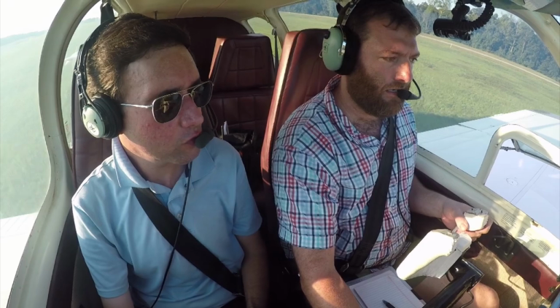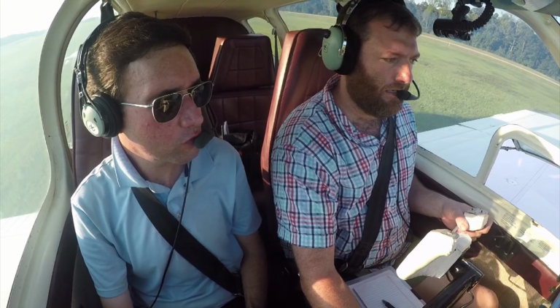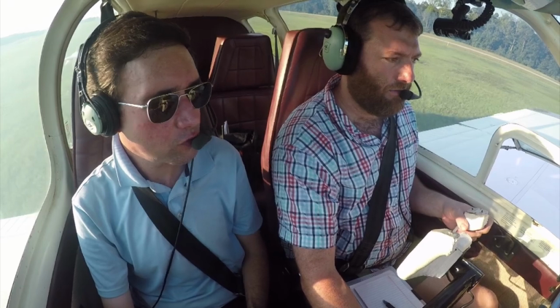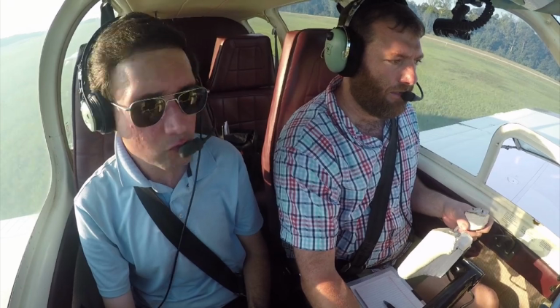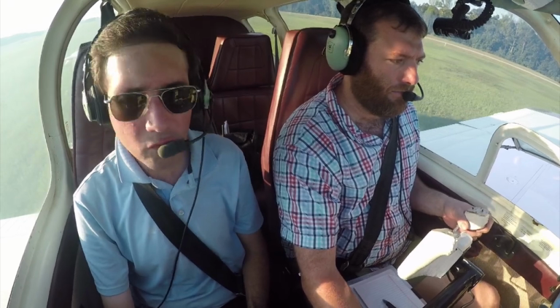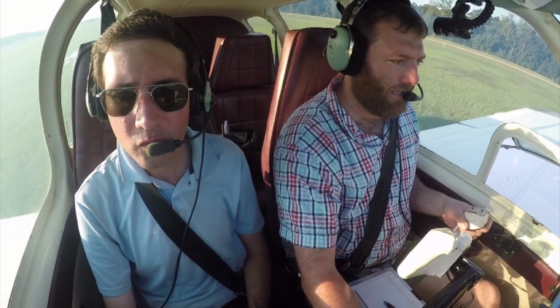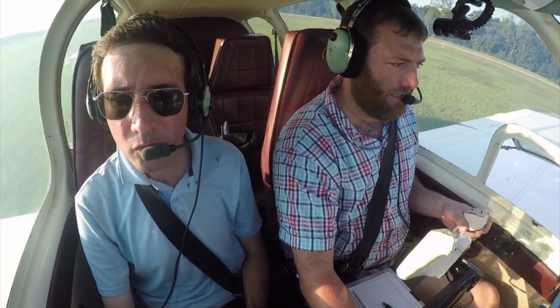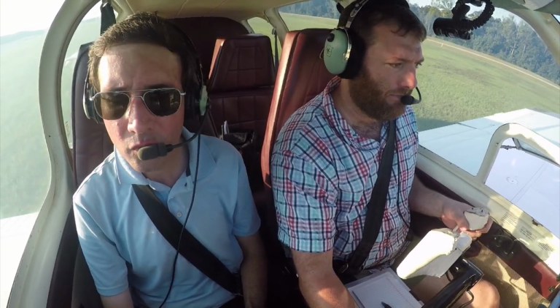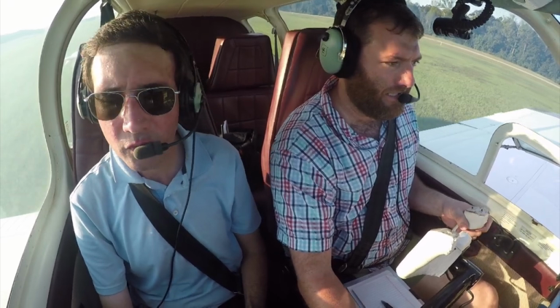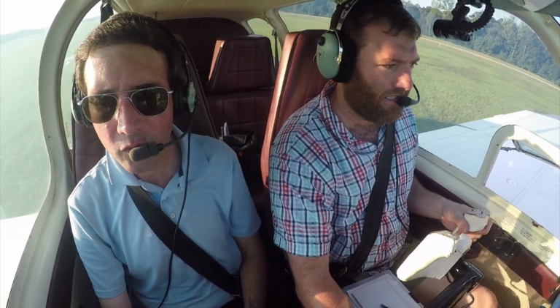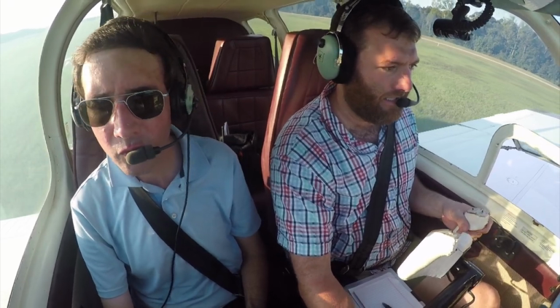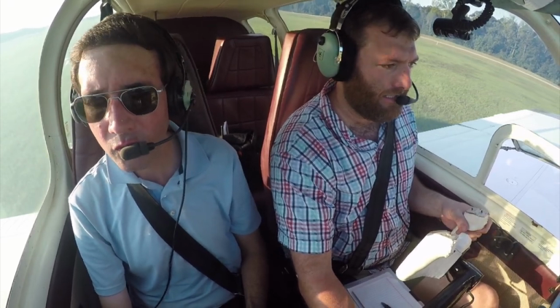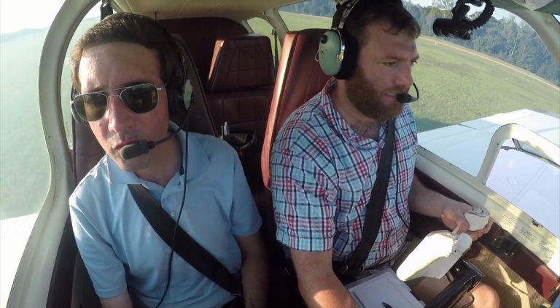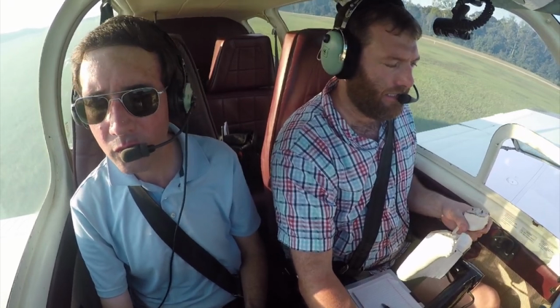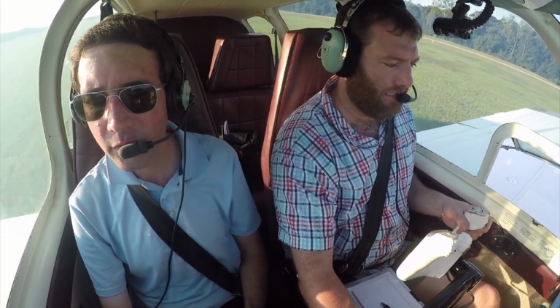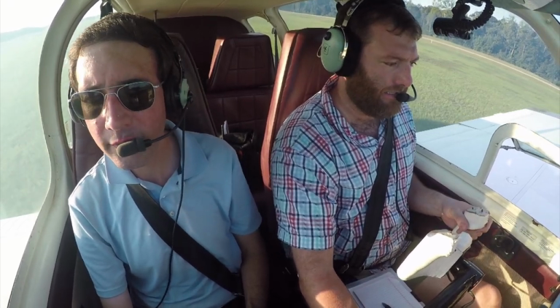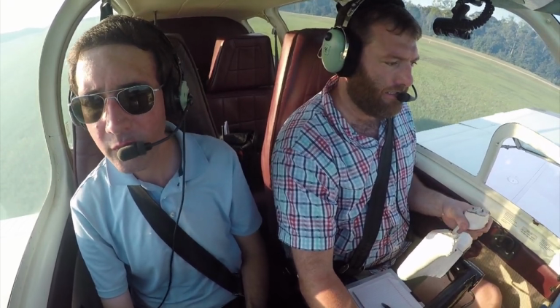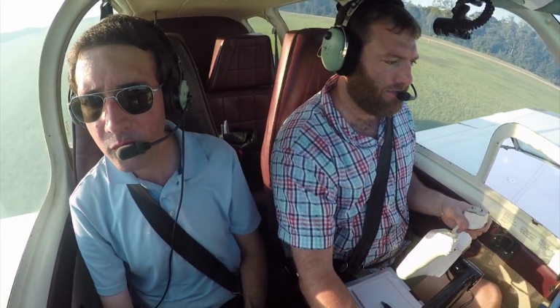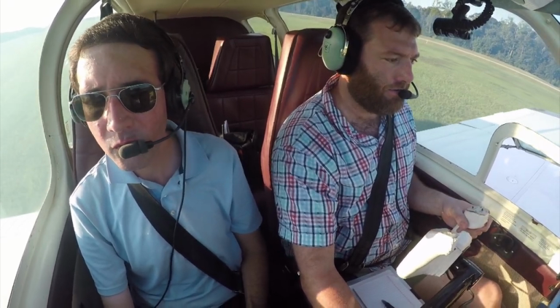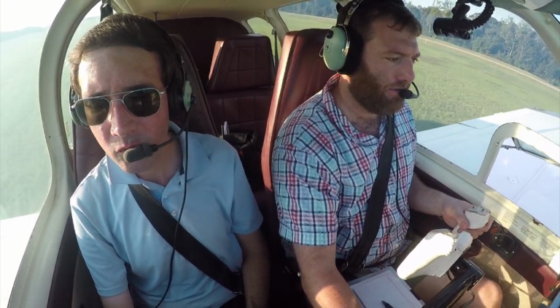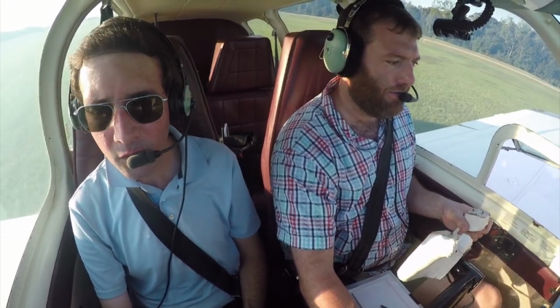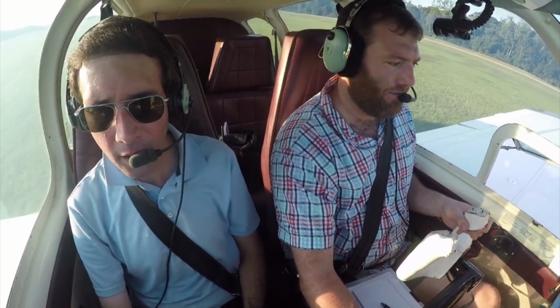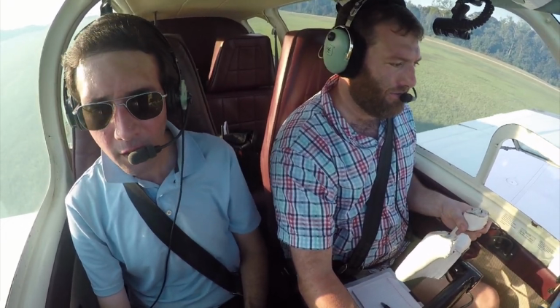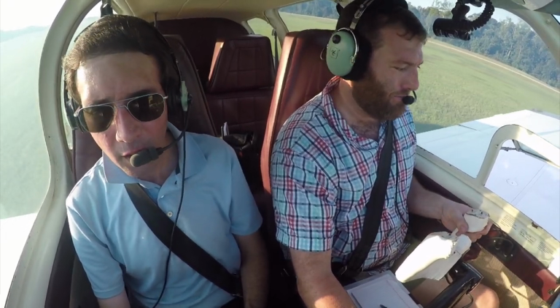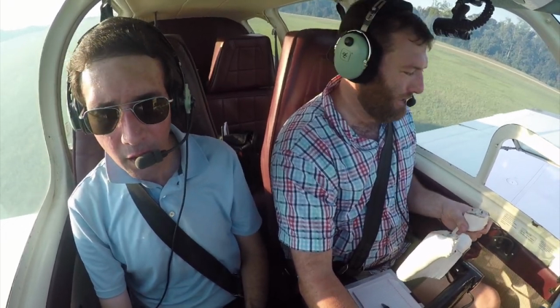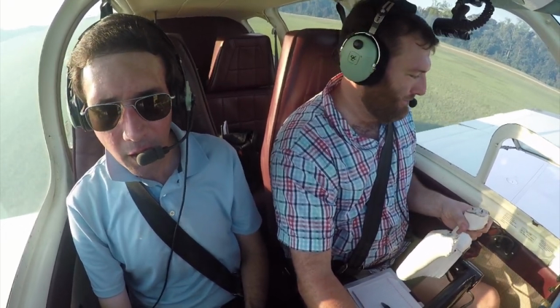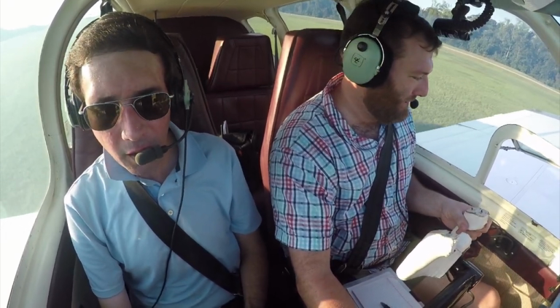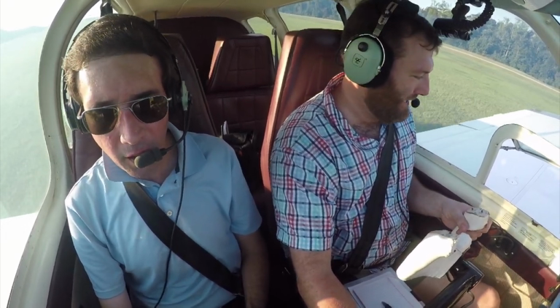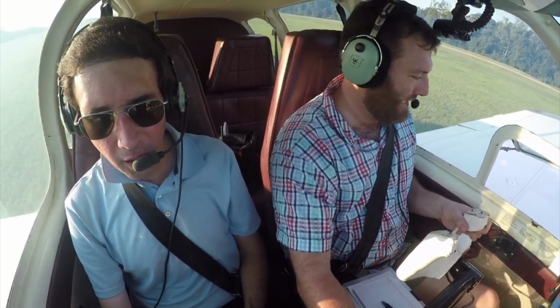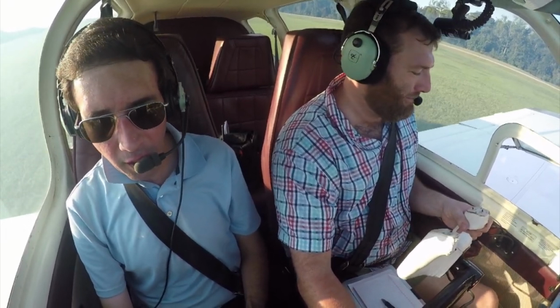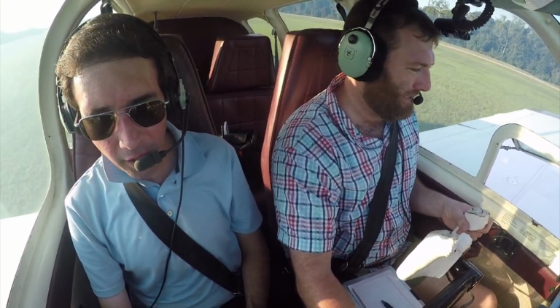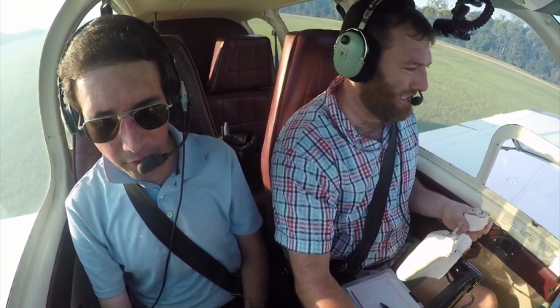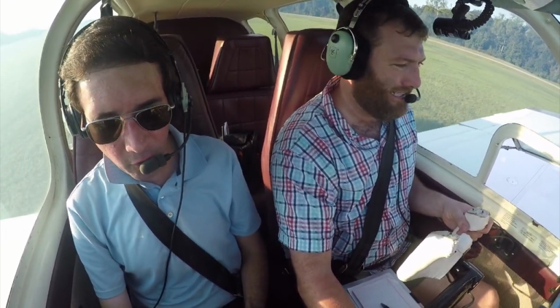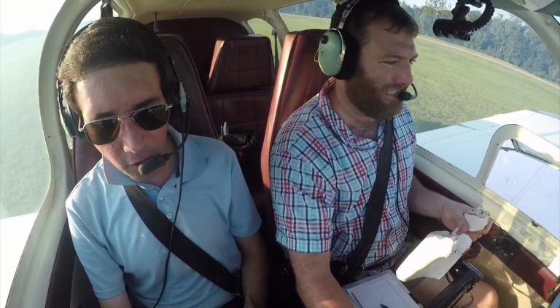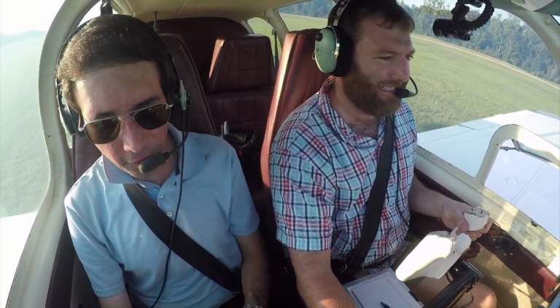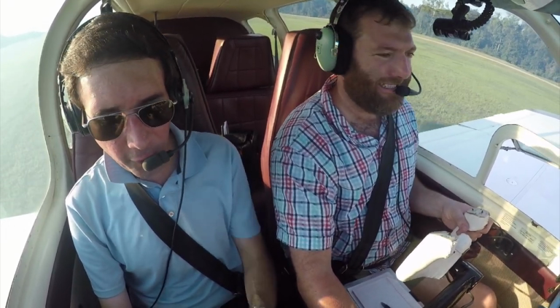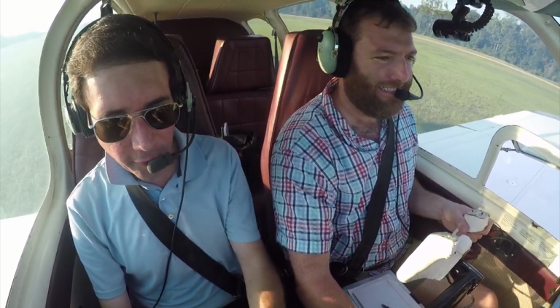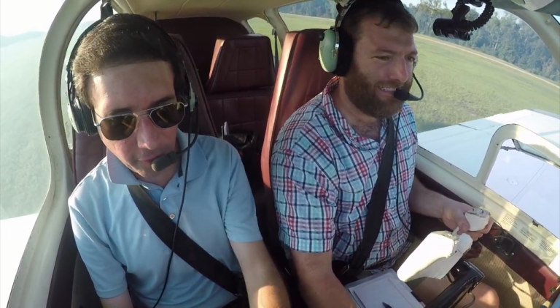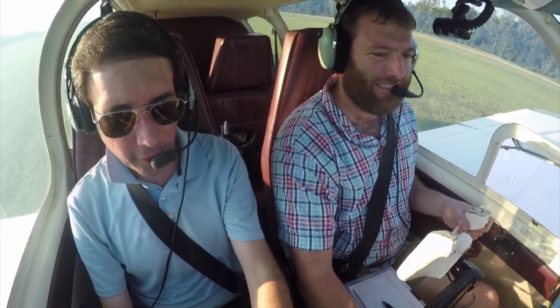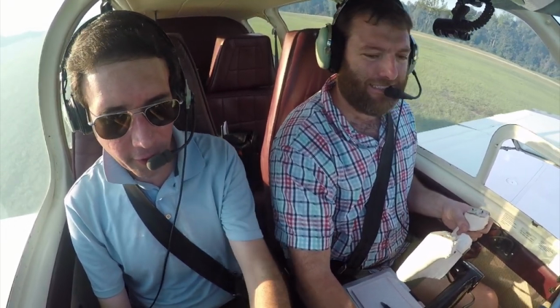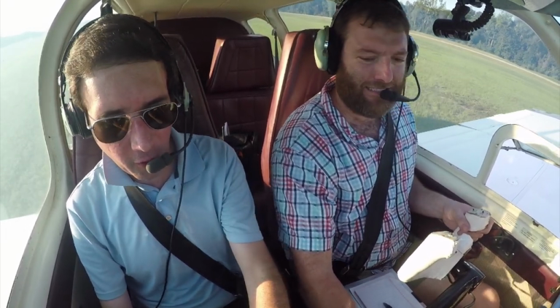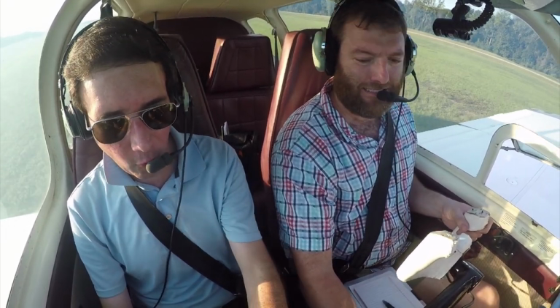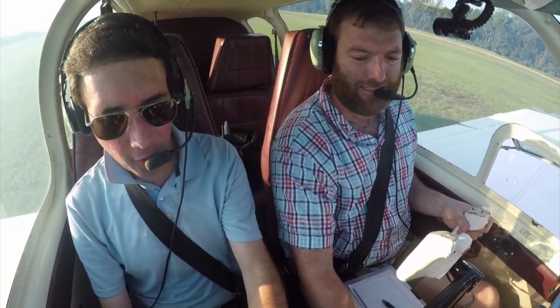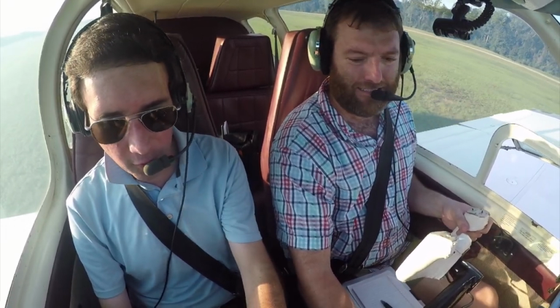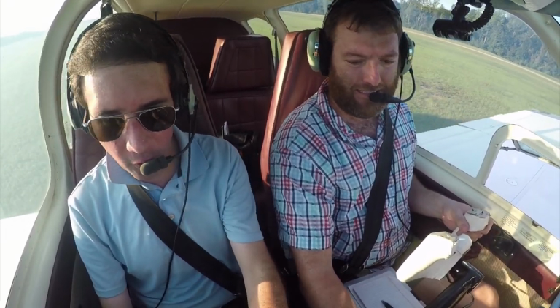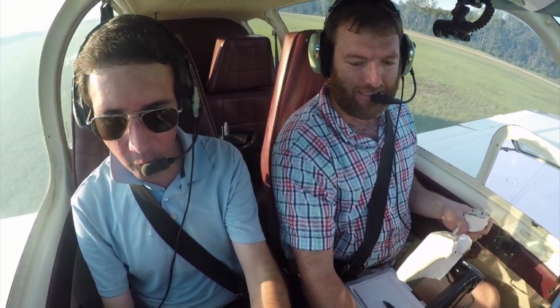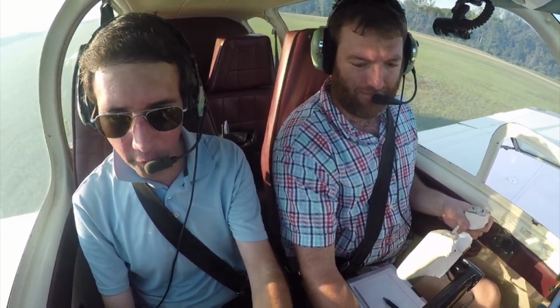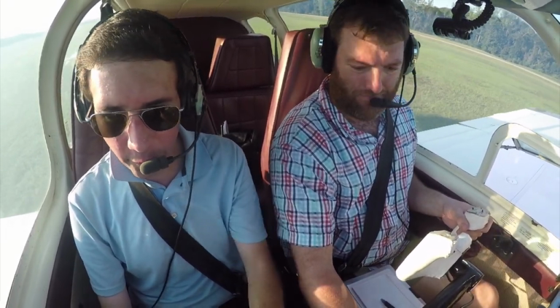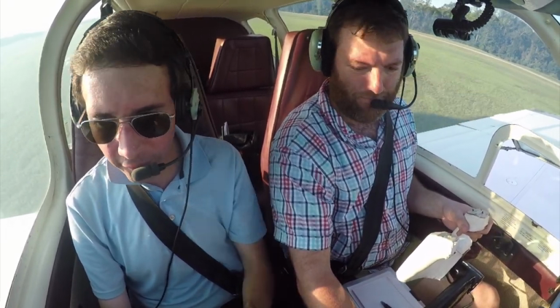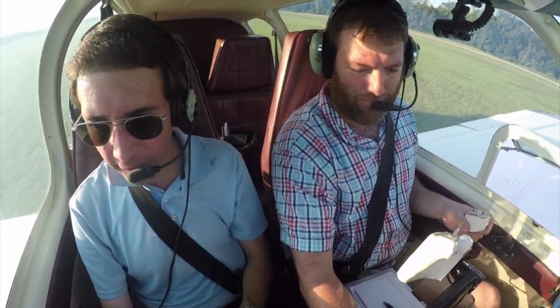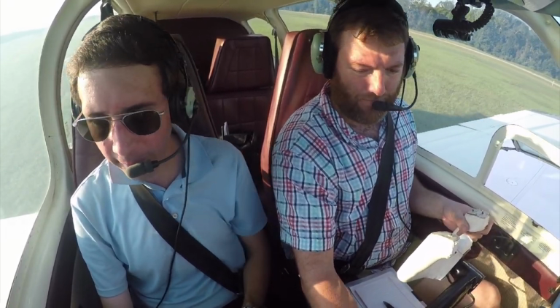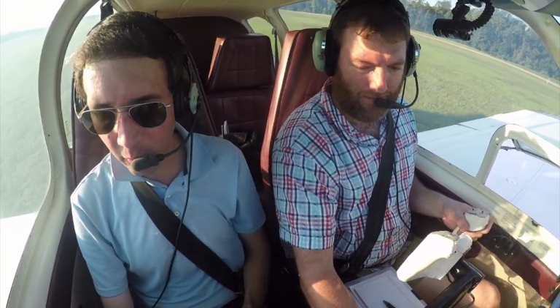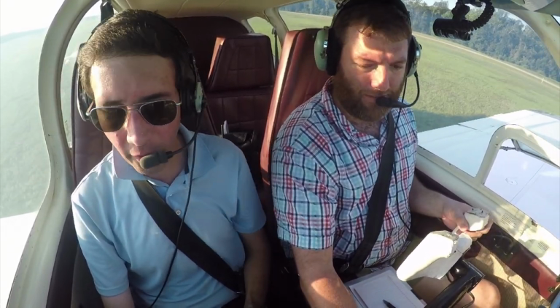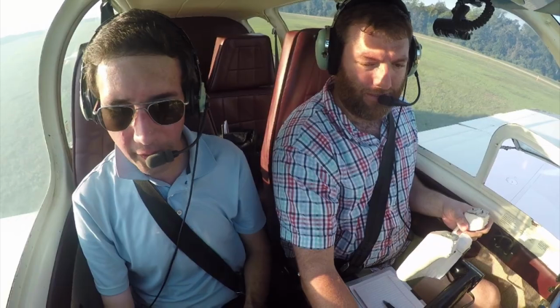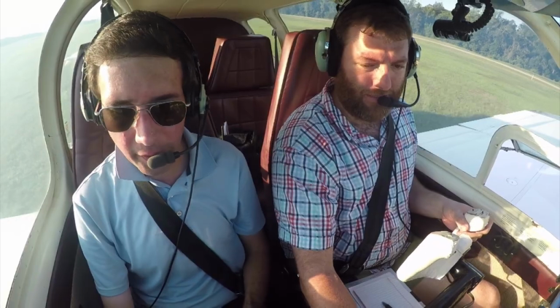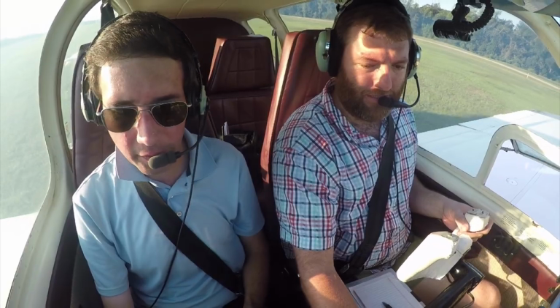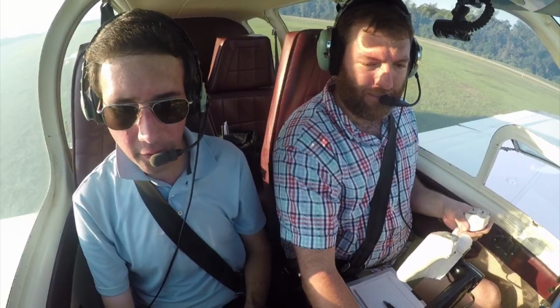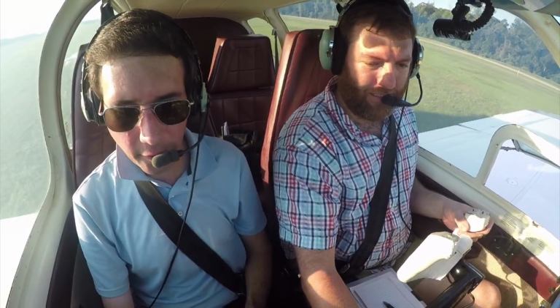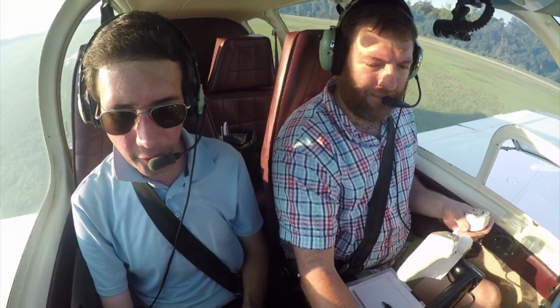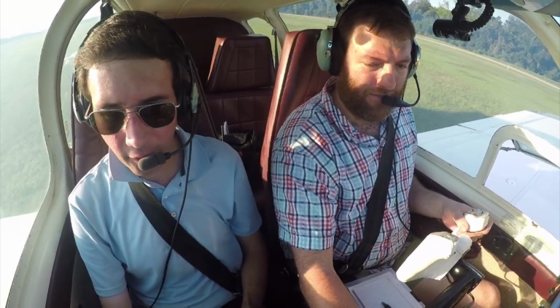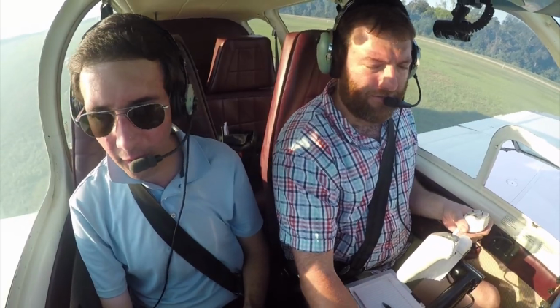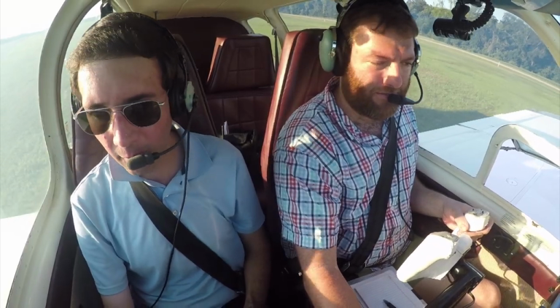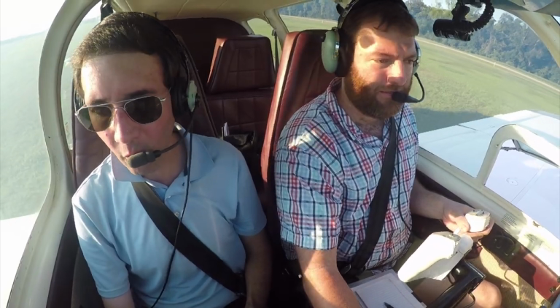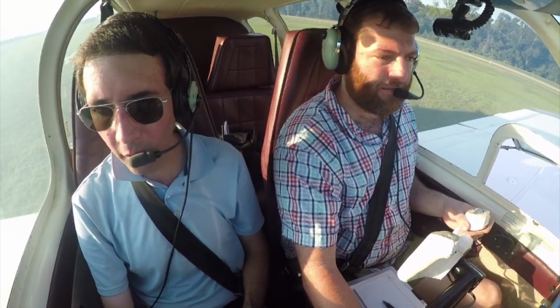What I'm going to be saying to that controller is what I'm thinking ahead of. First of all, you're going to want to load 135.8 in your Comm 1.